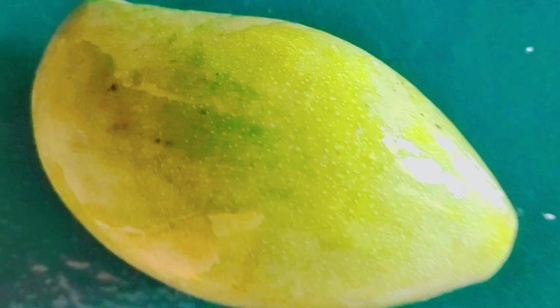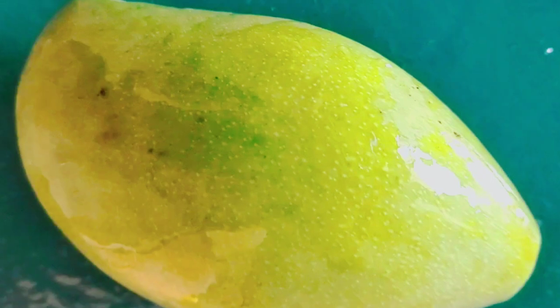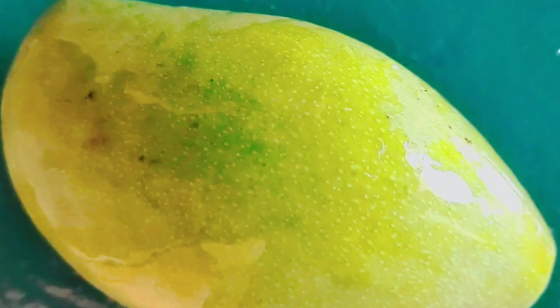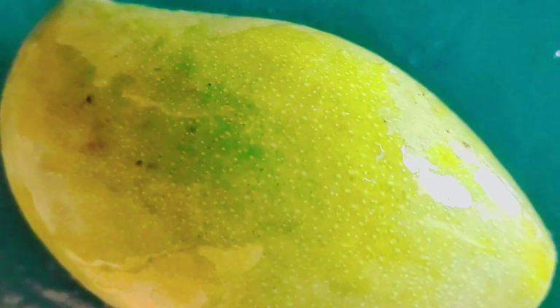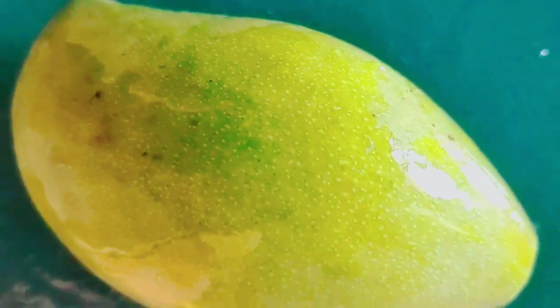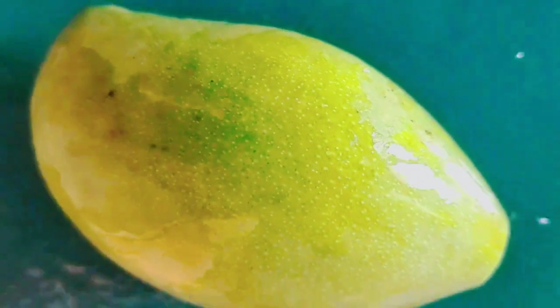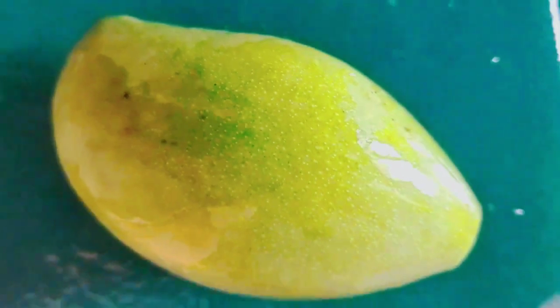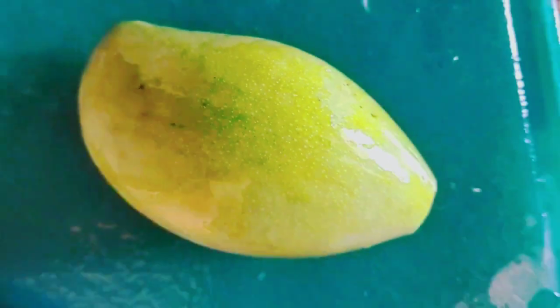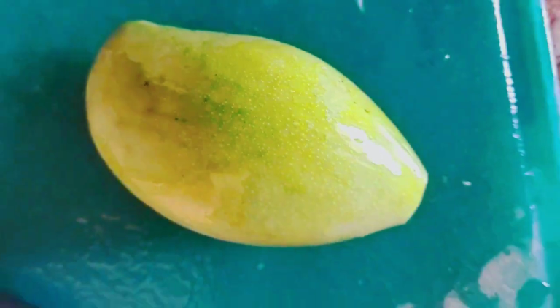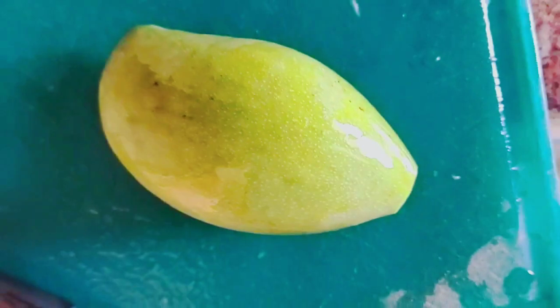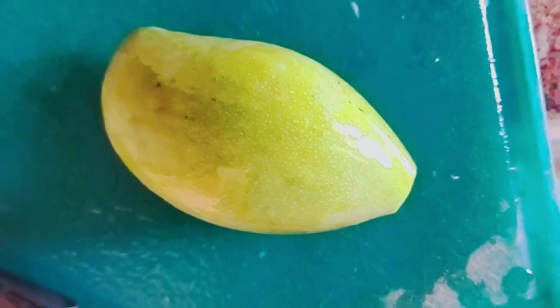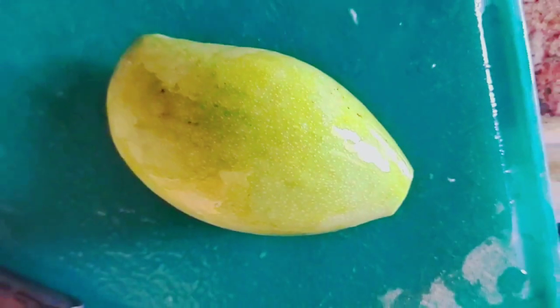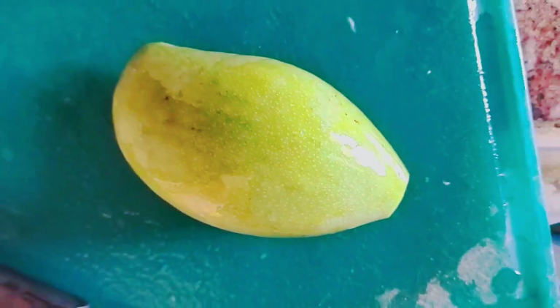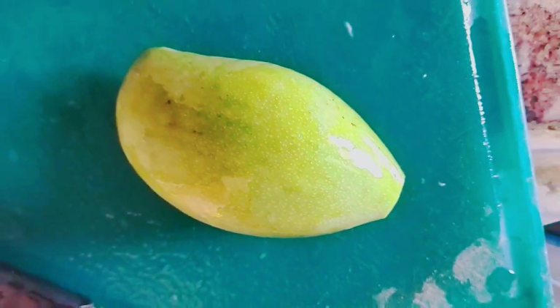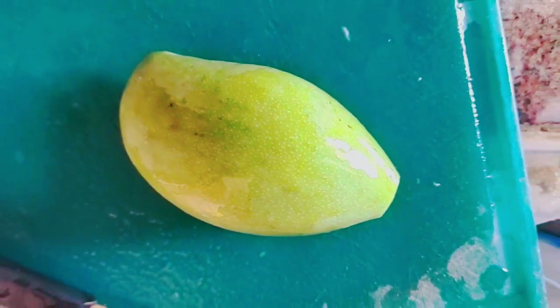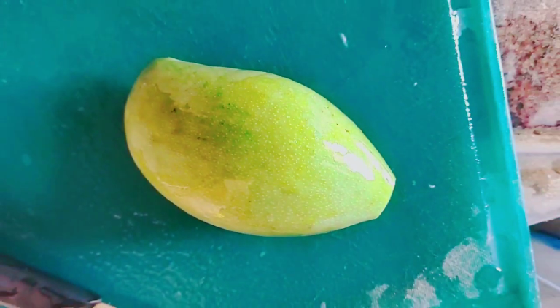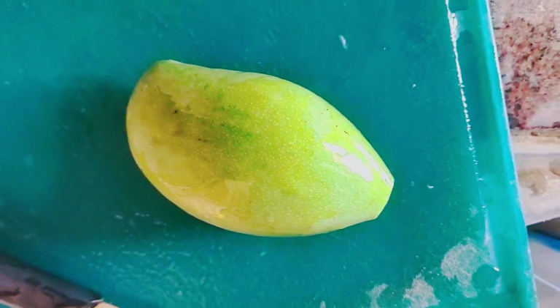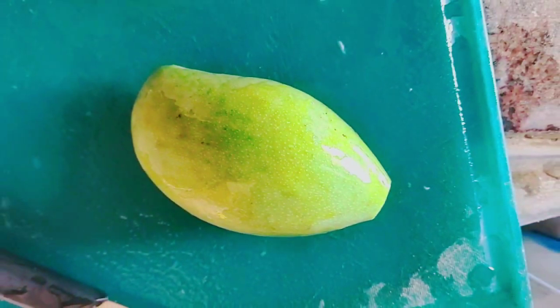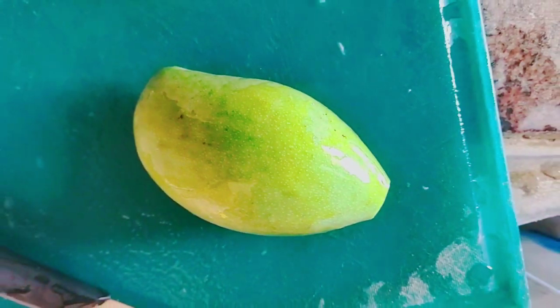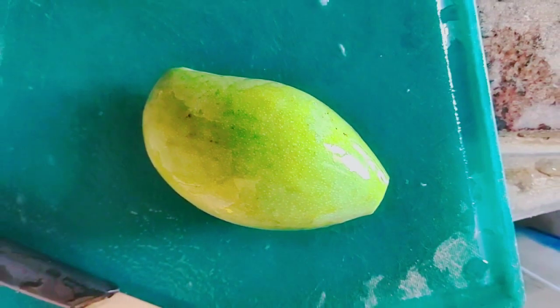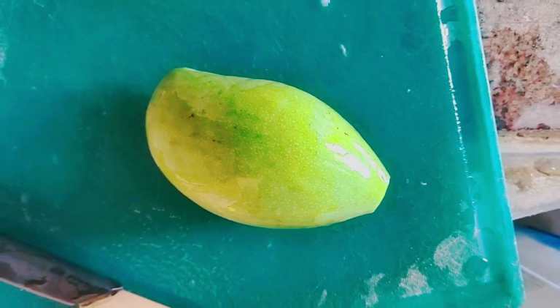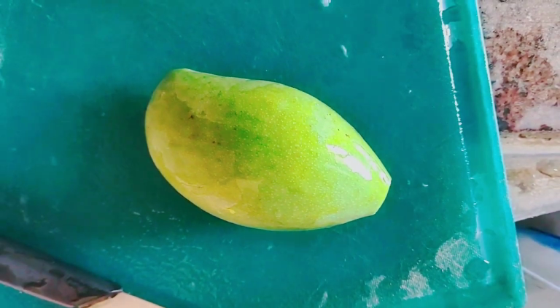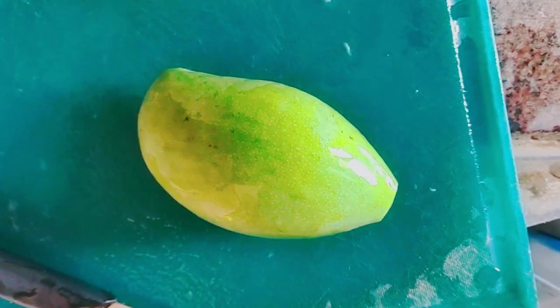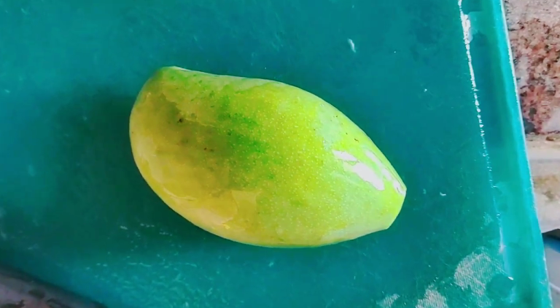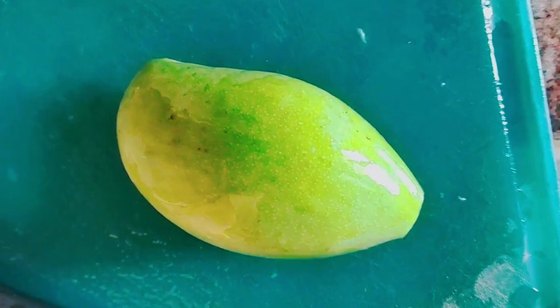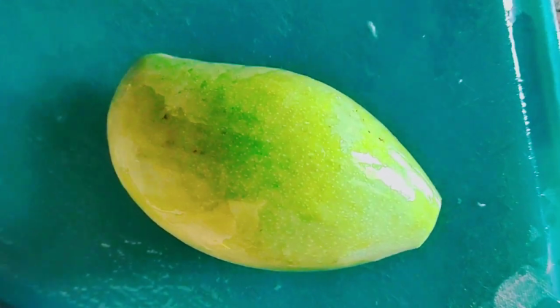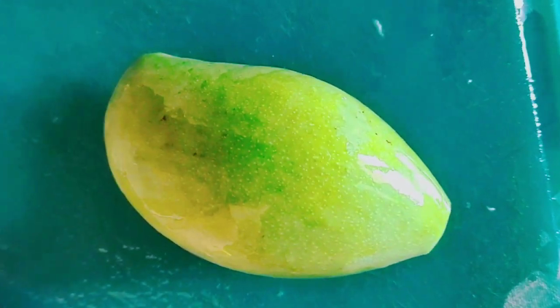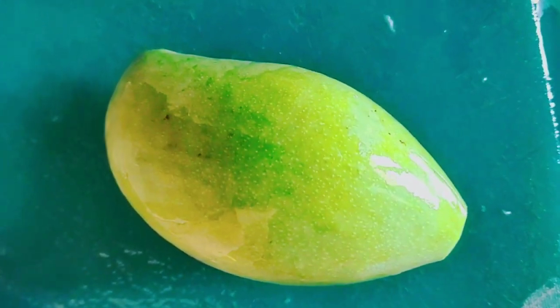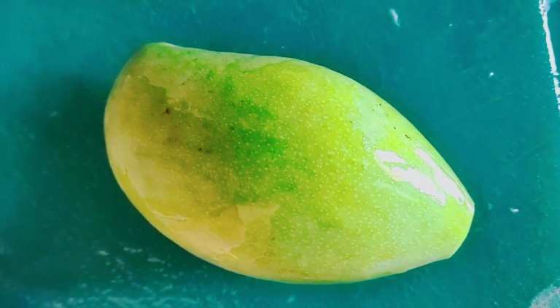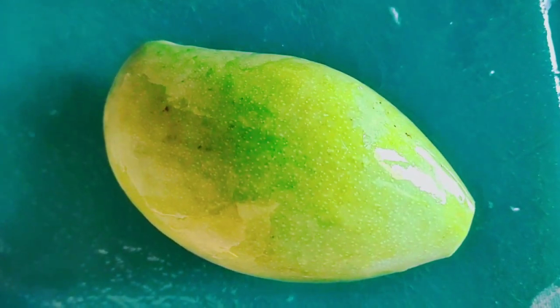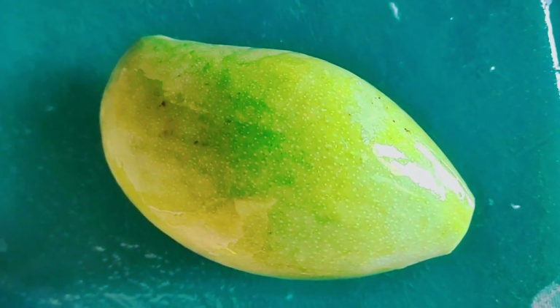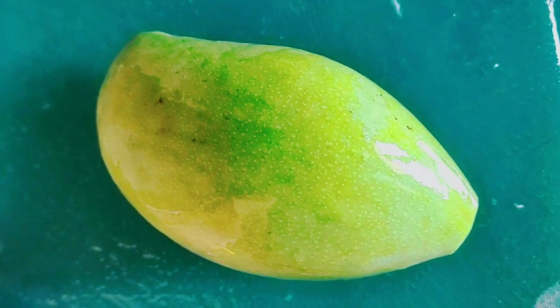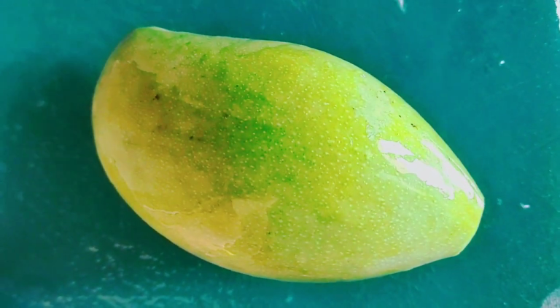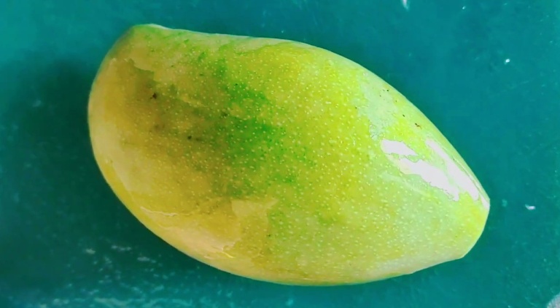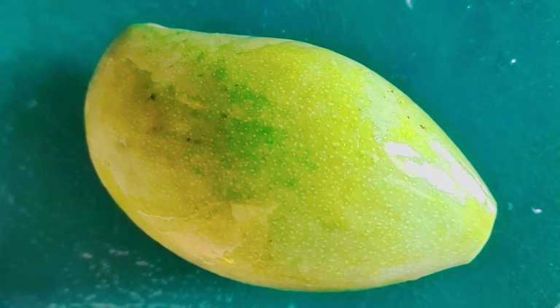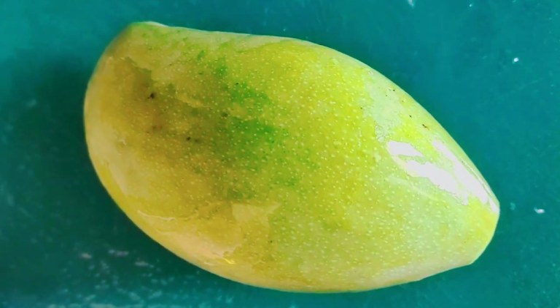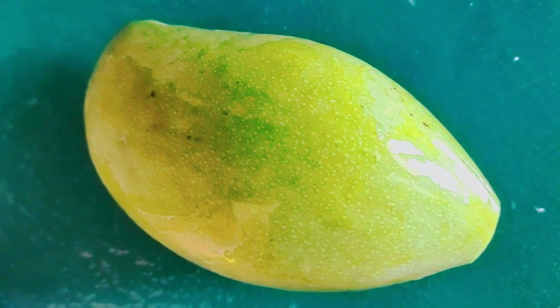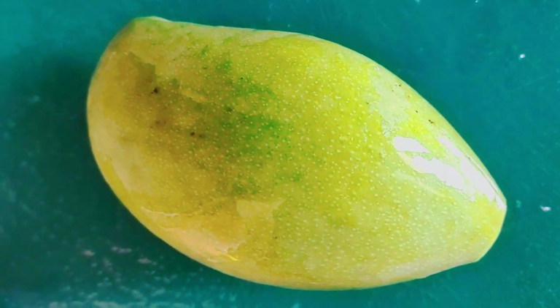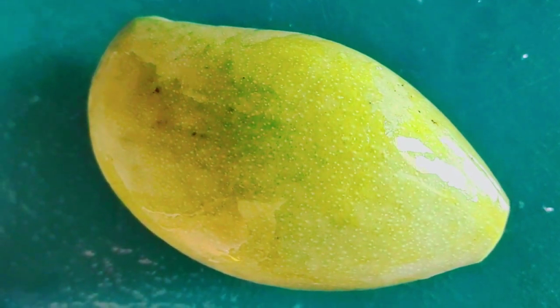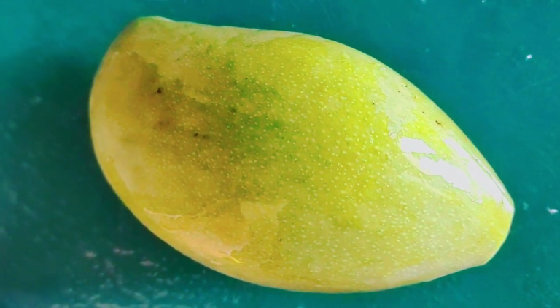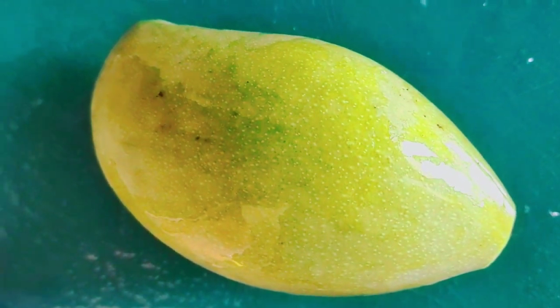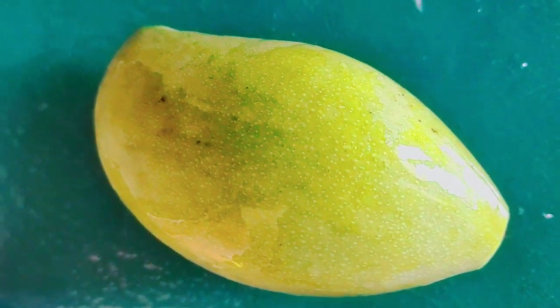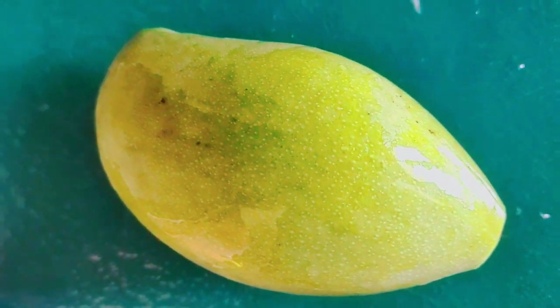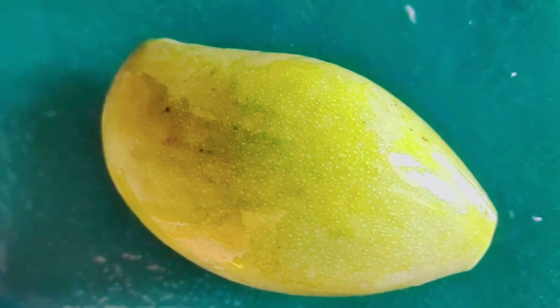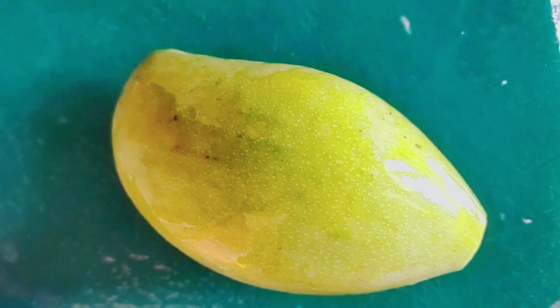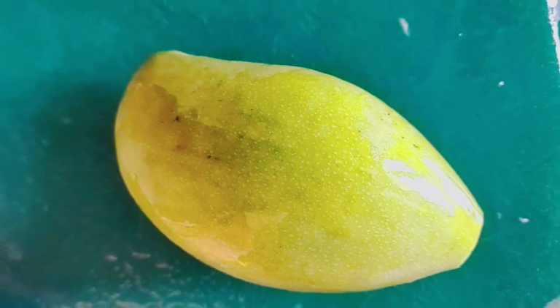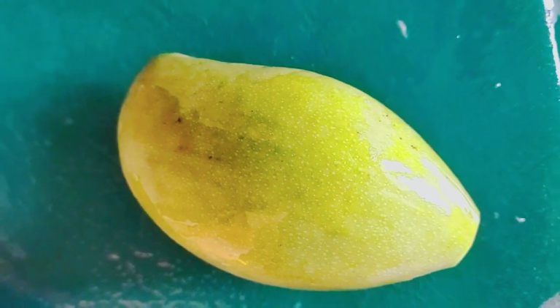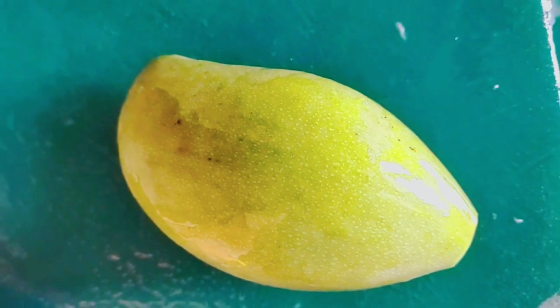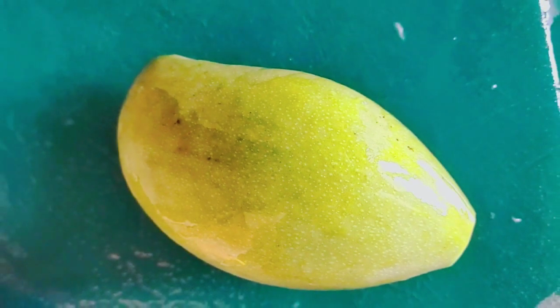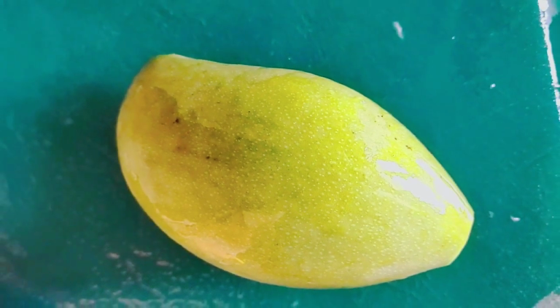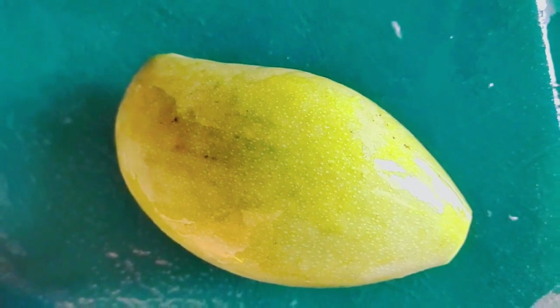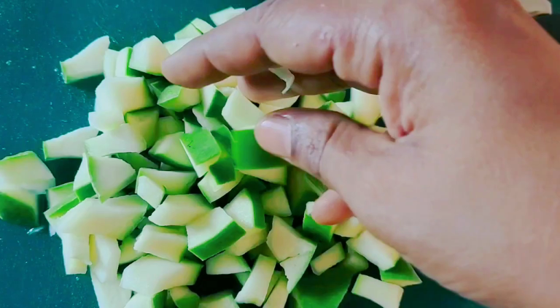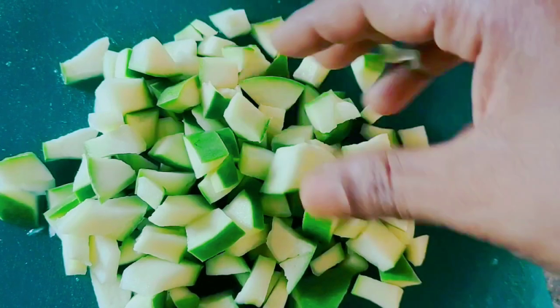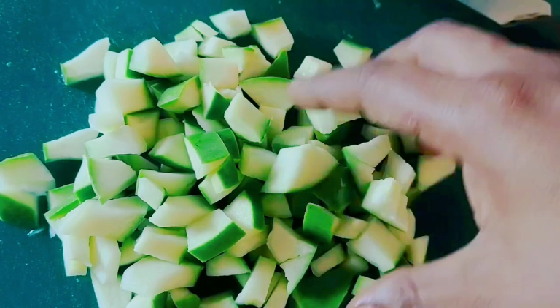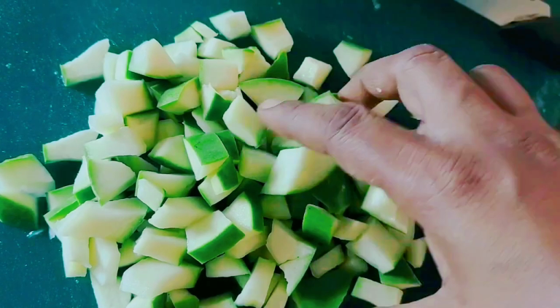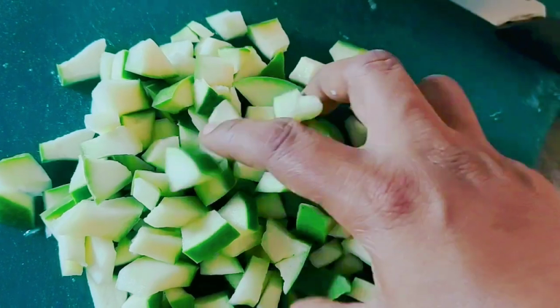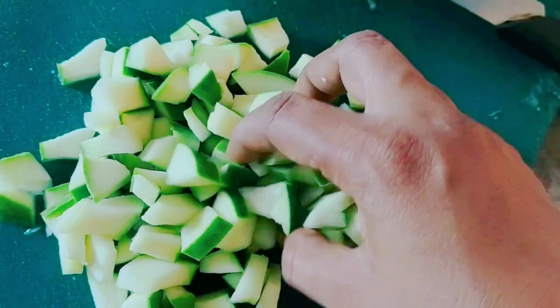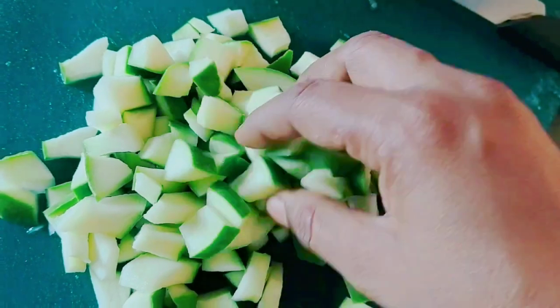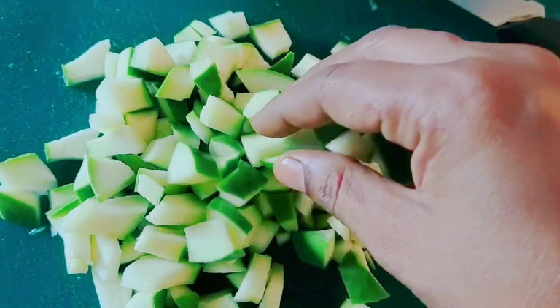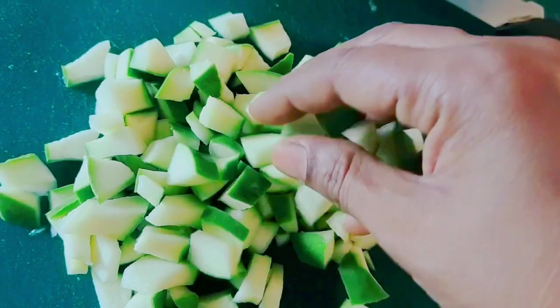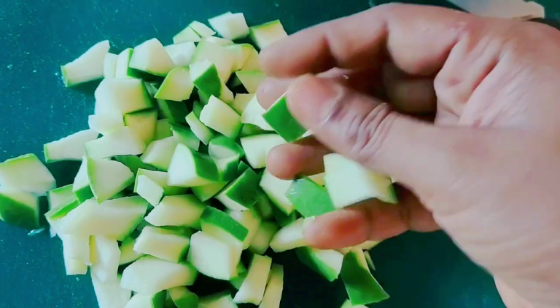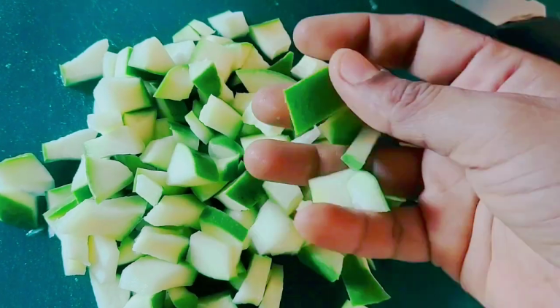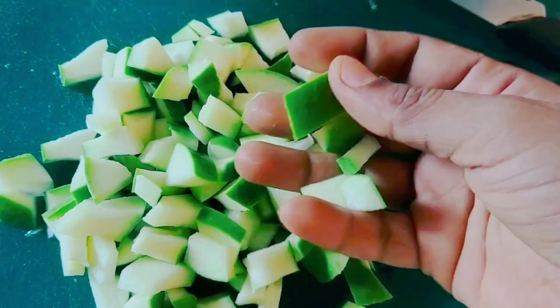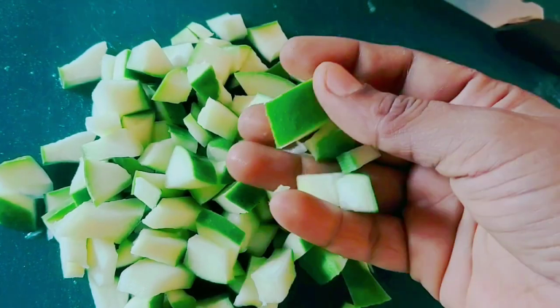Hi everyone, this time I am going to show you a simple and tasty mango recipe. Since it's mango season, everyone can try this recipe.